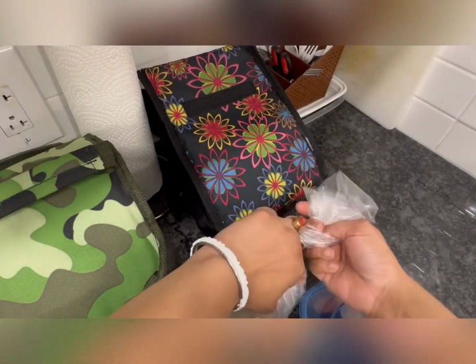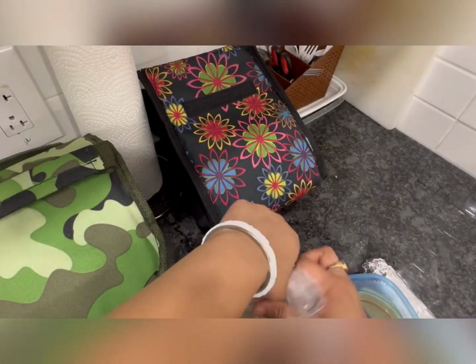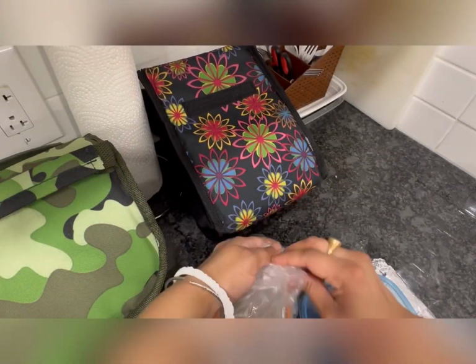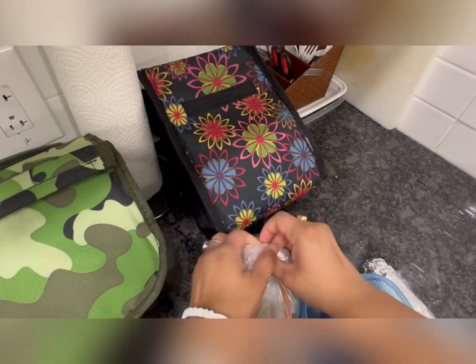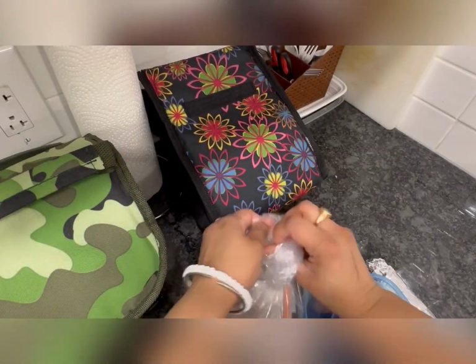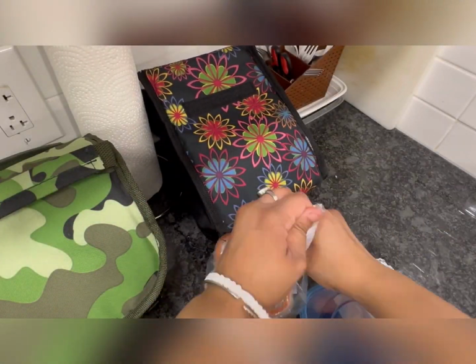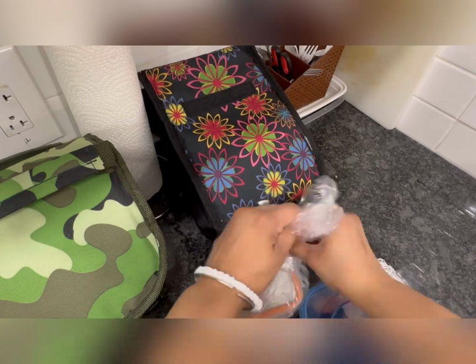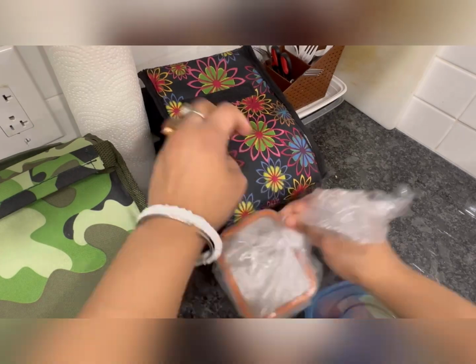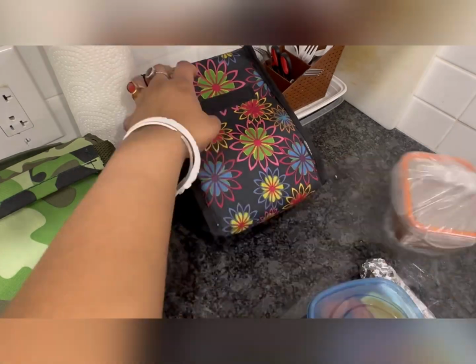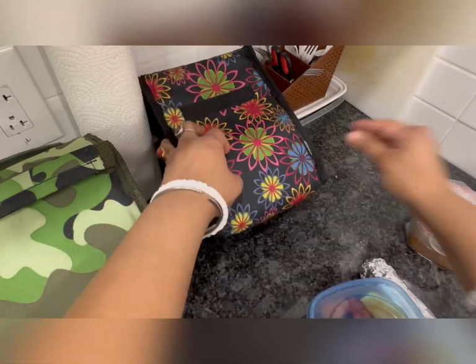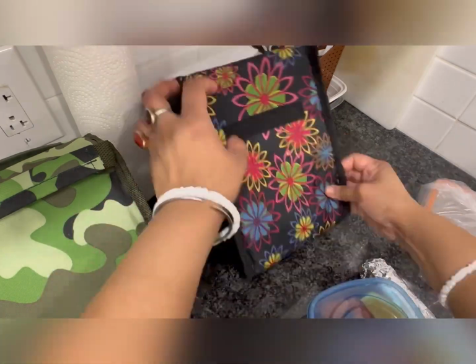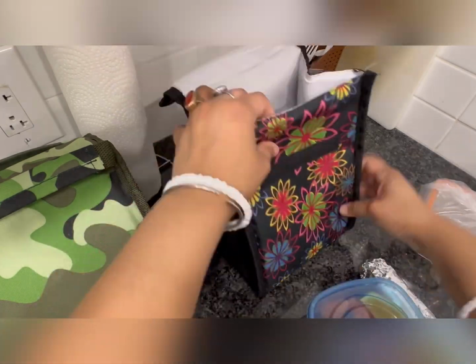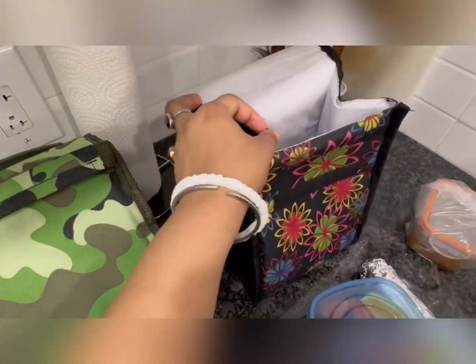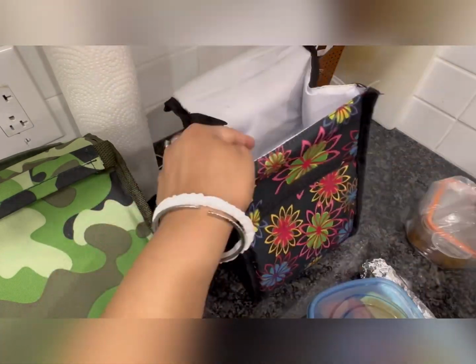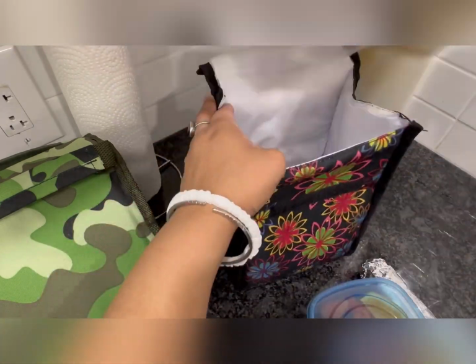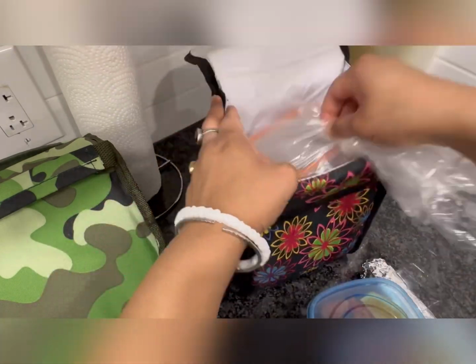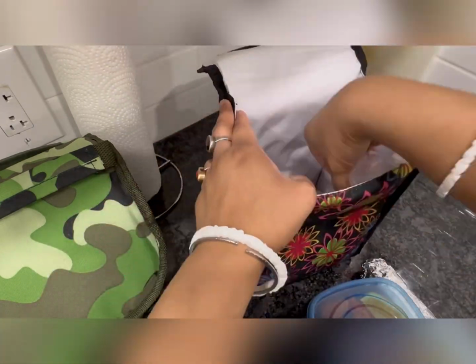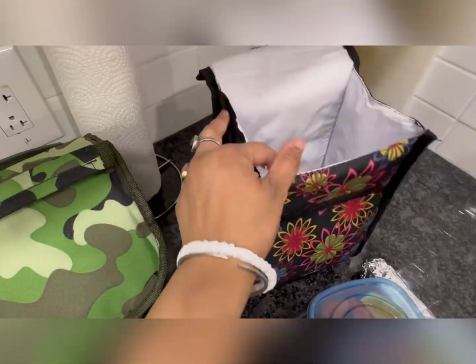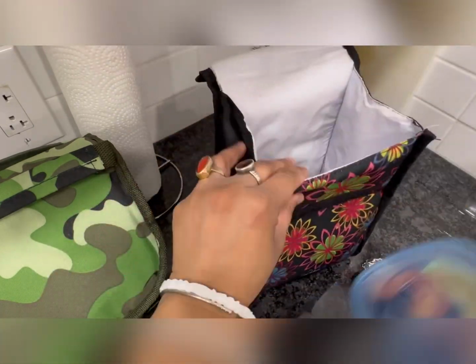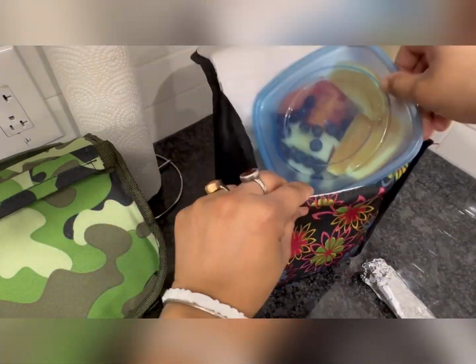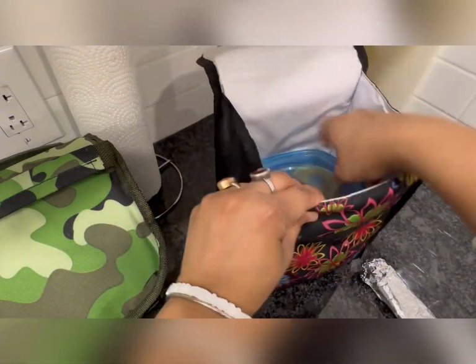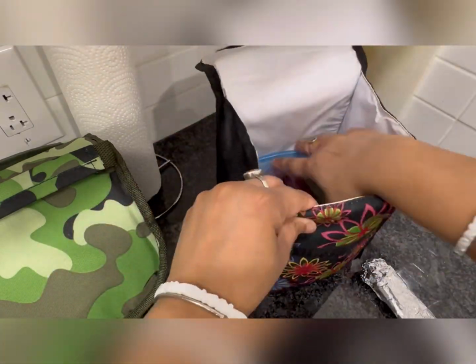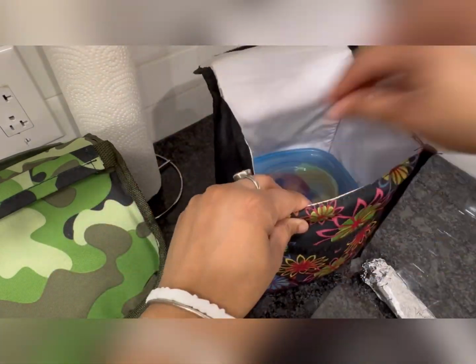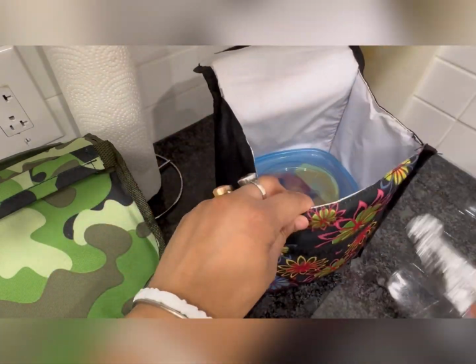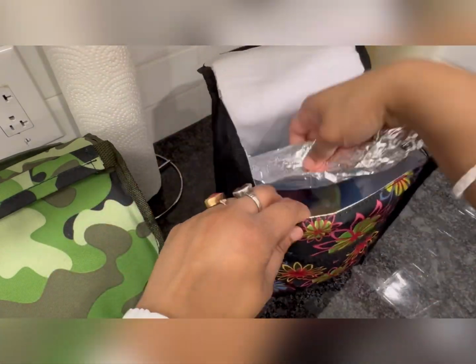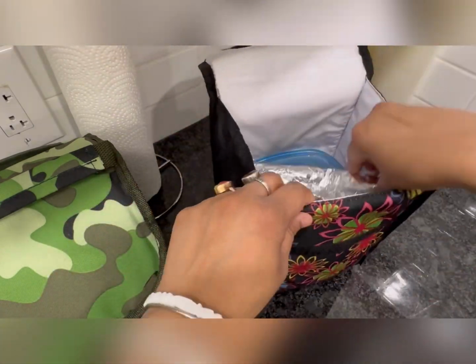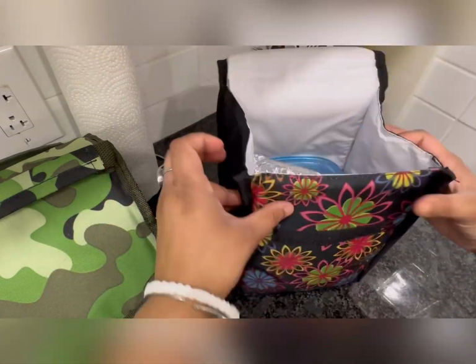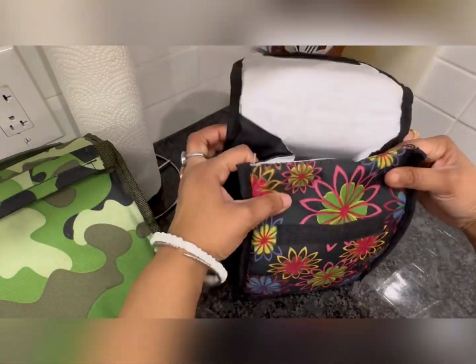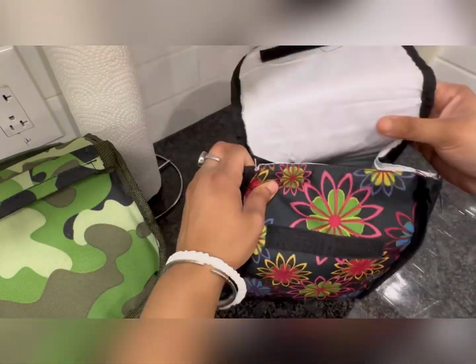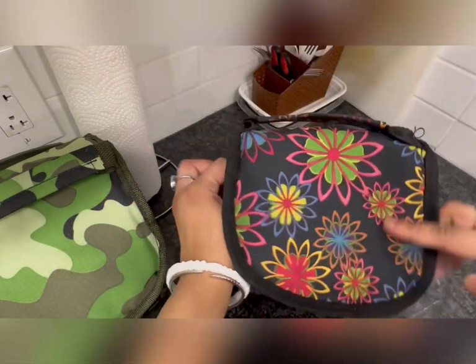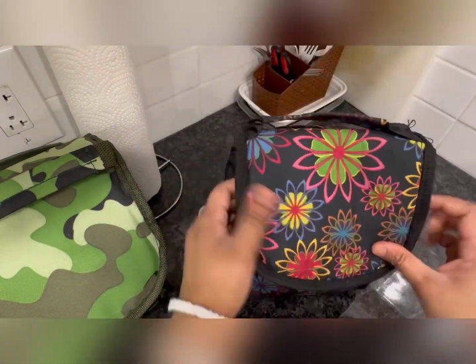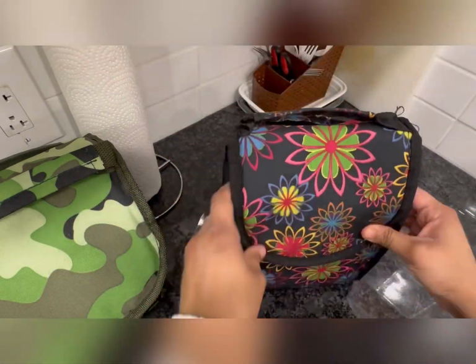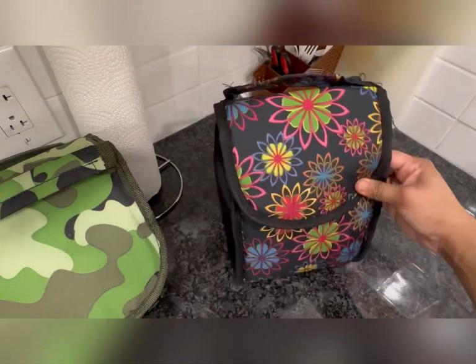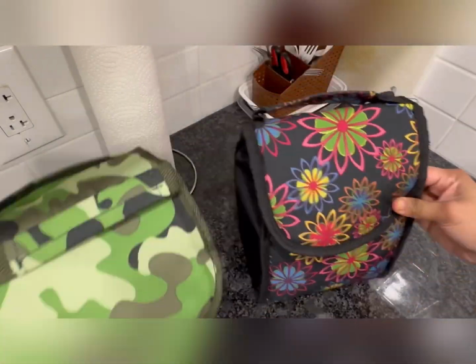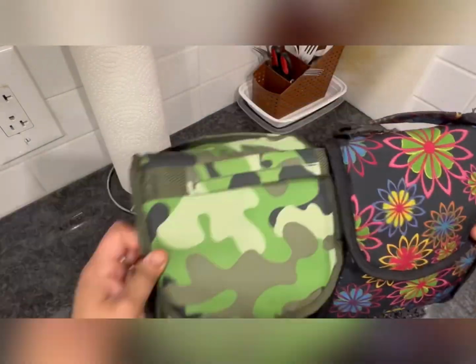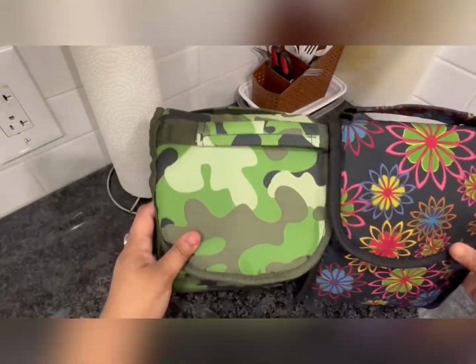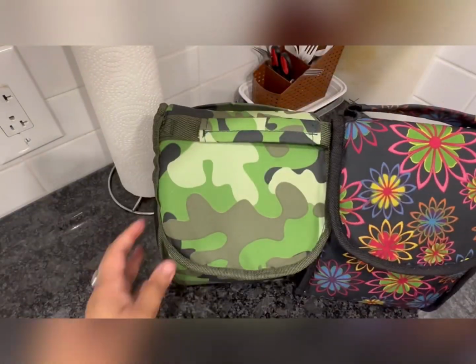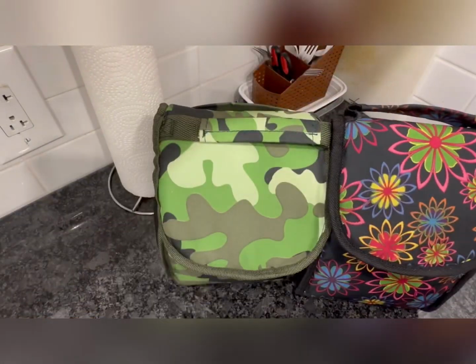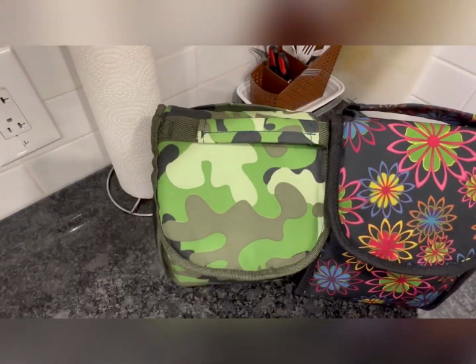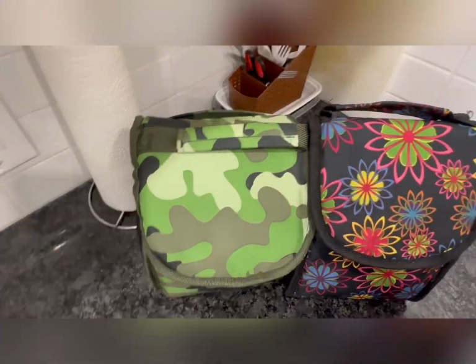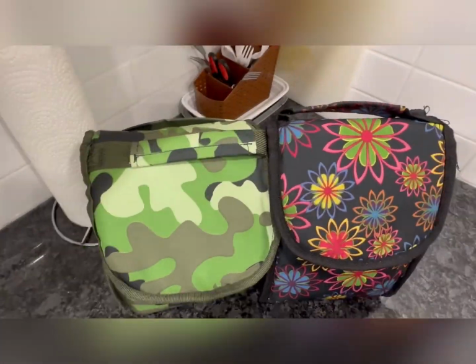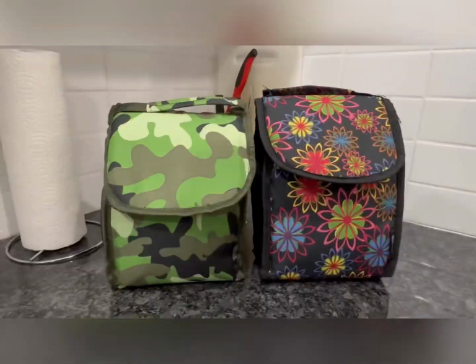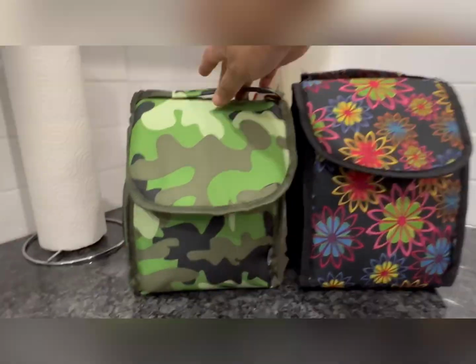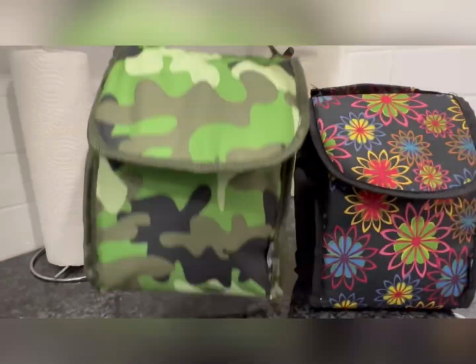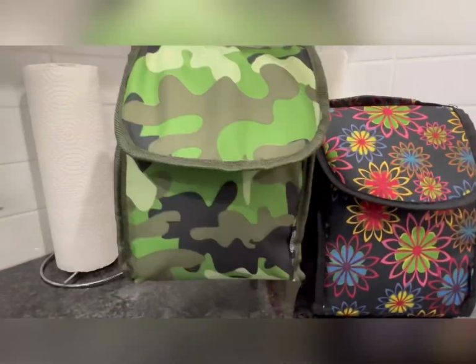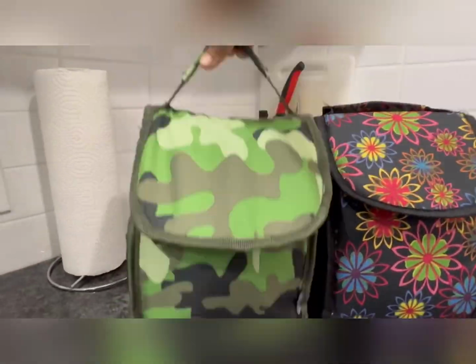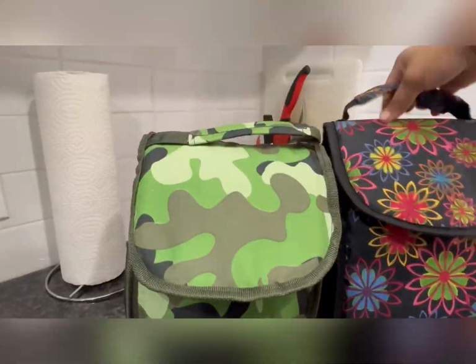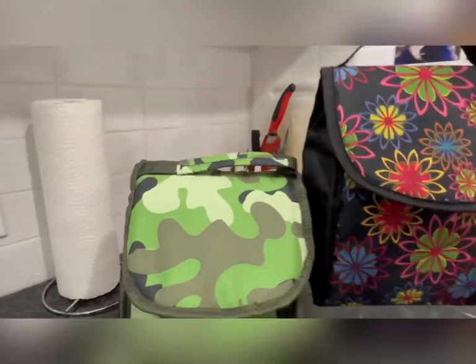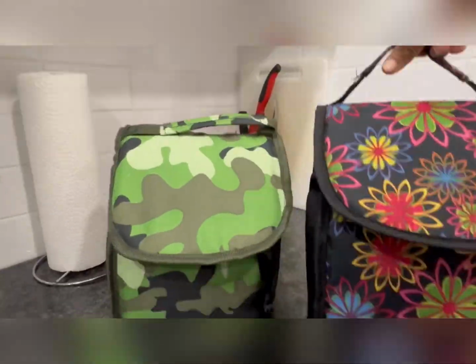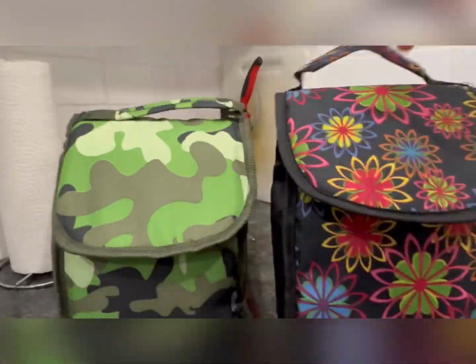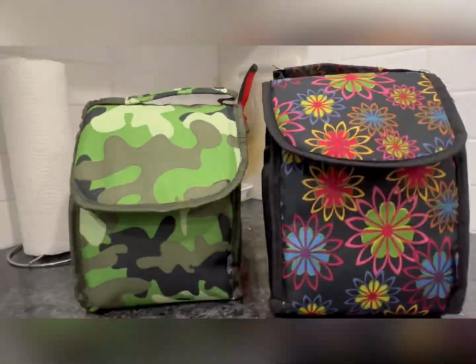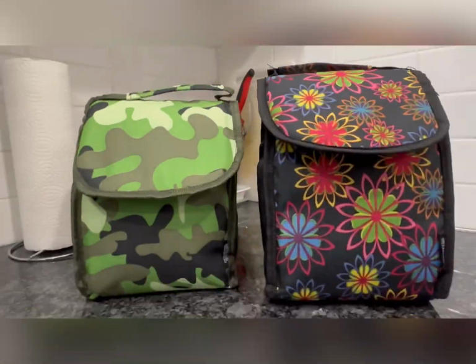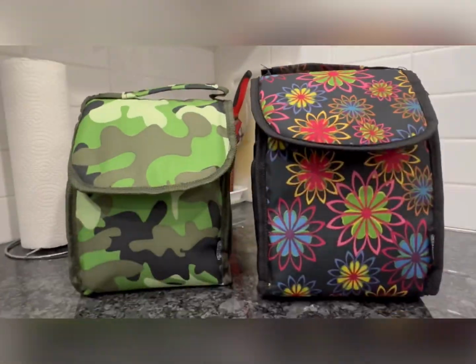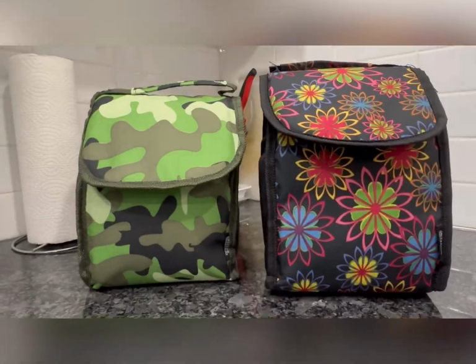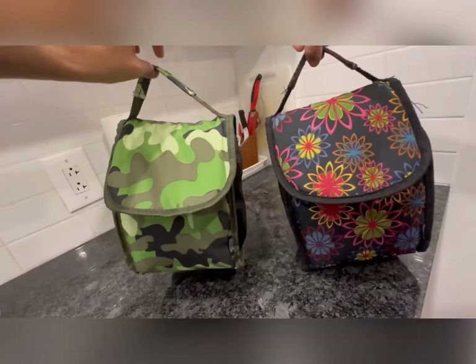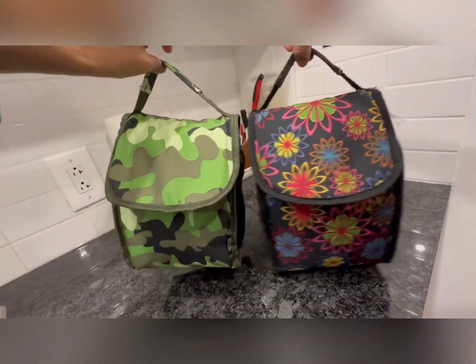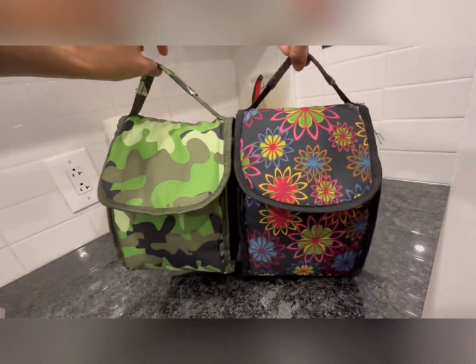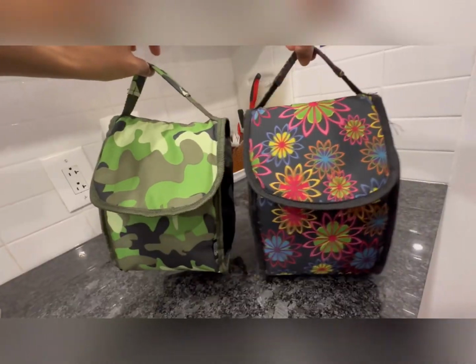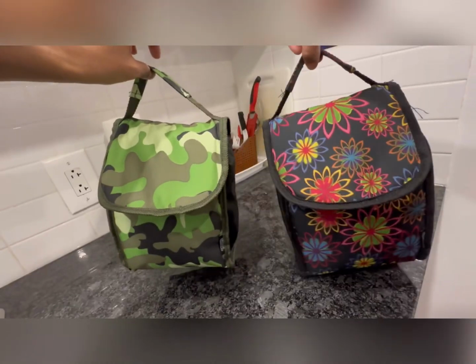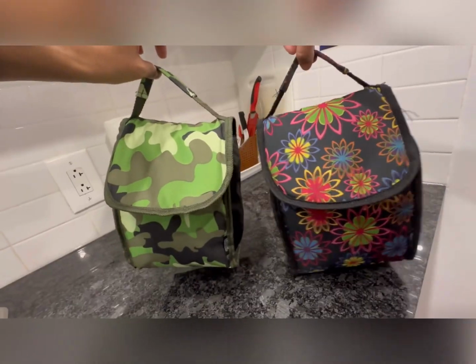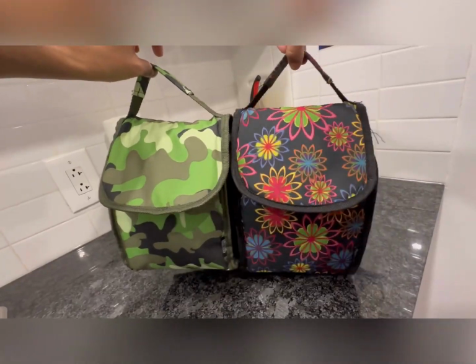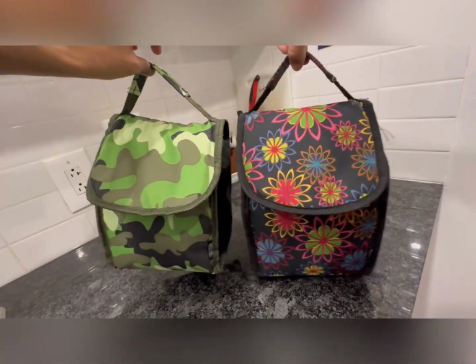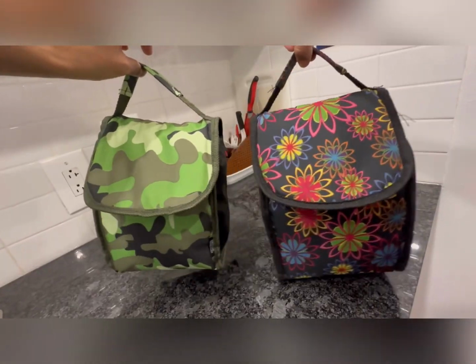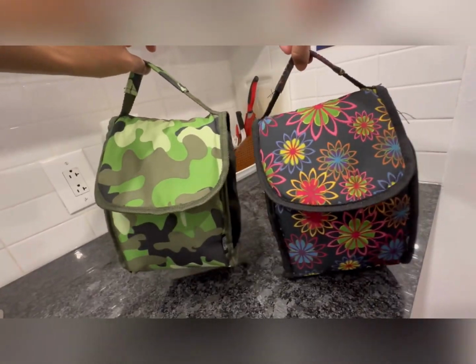Then I filled our lunch bag with the boxes and roti, and here our lunch bag is ready.